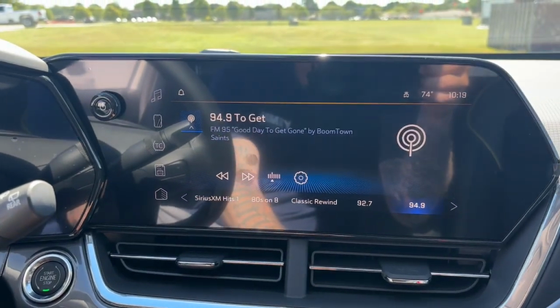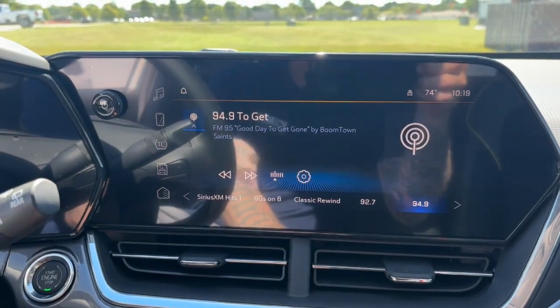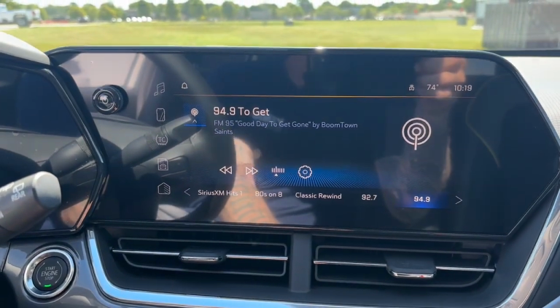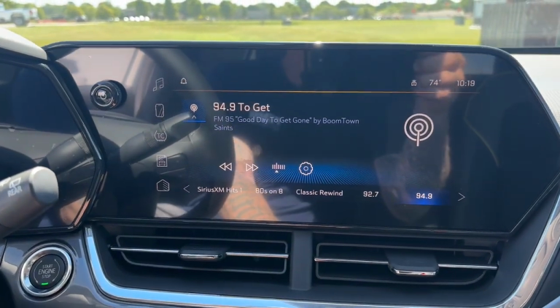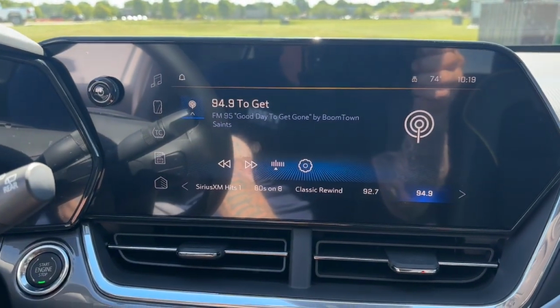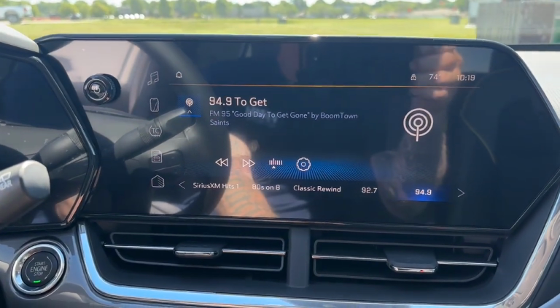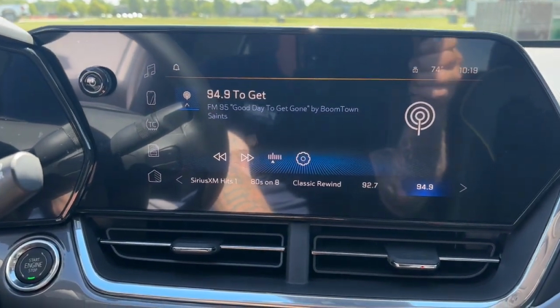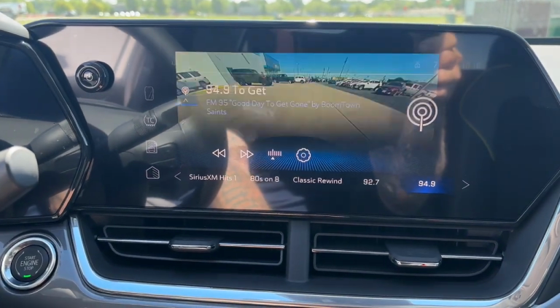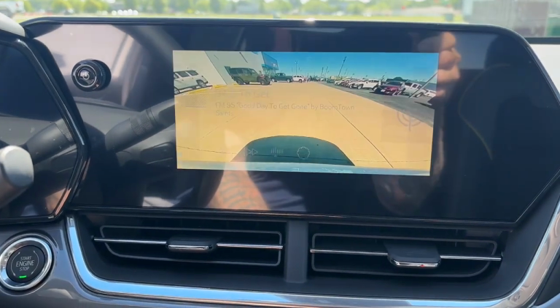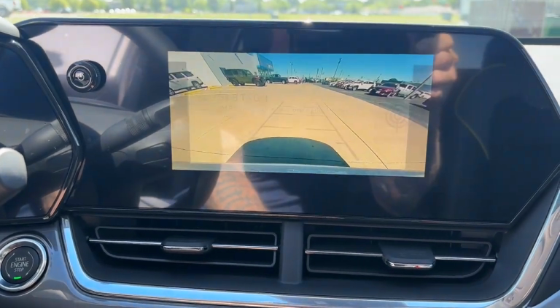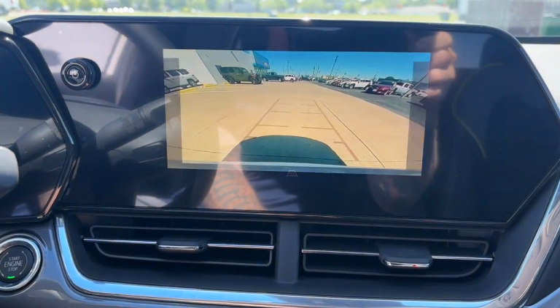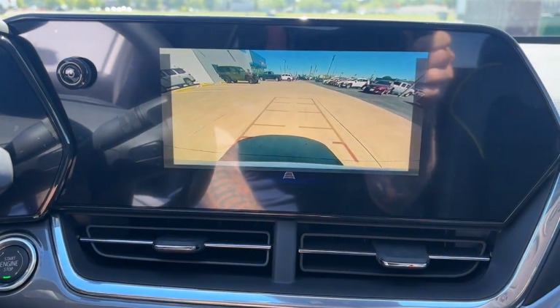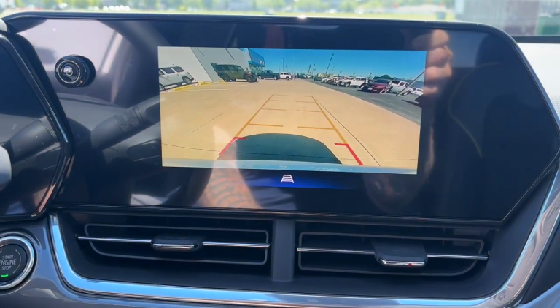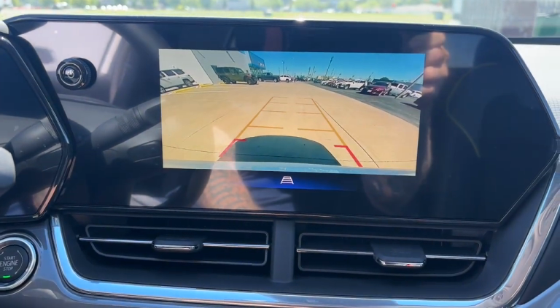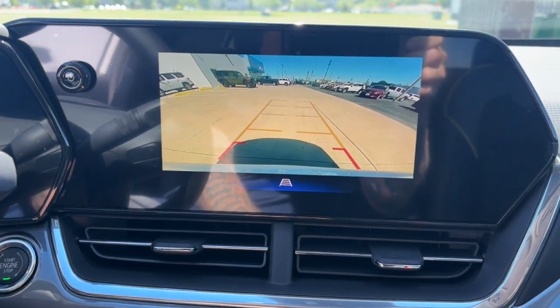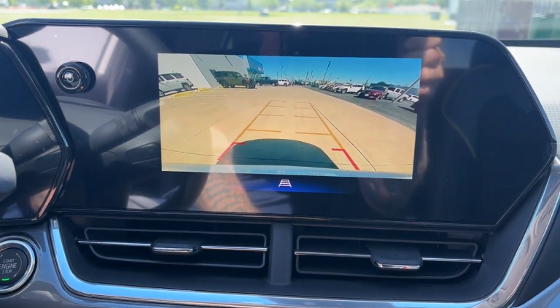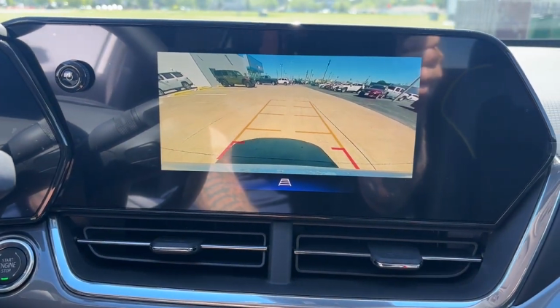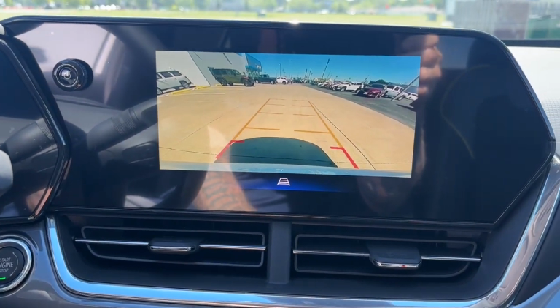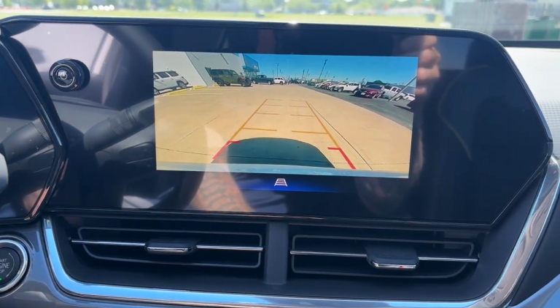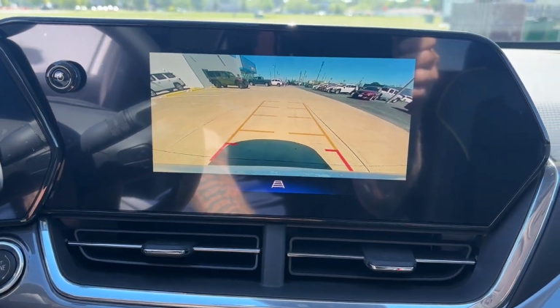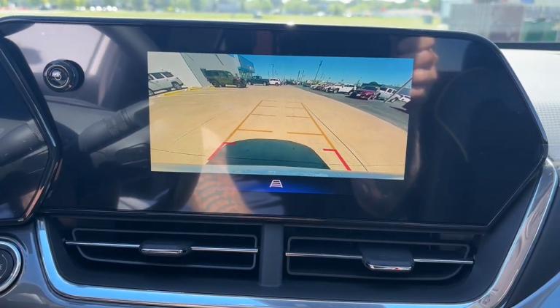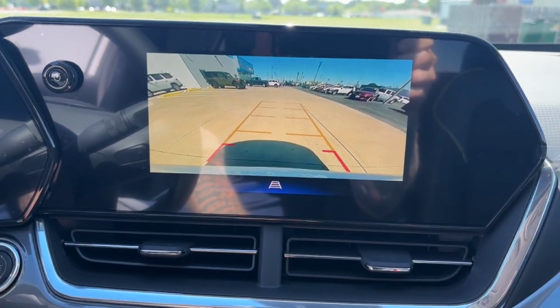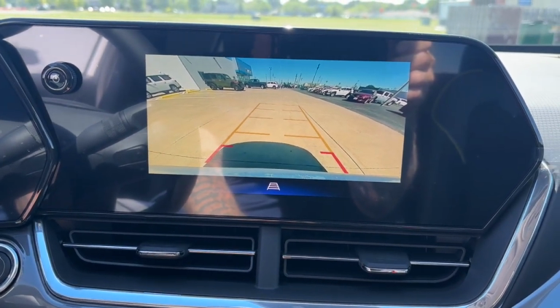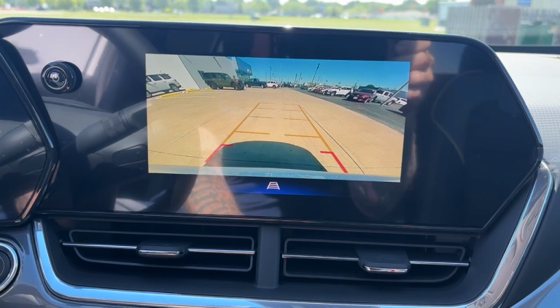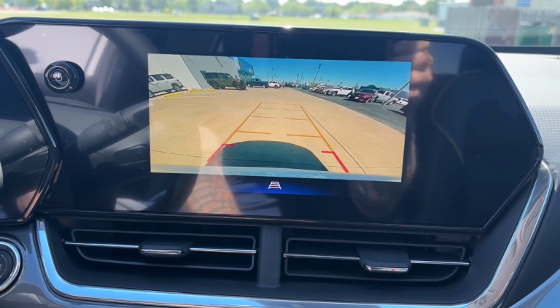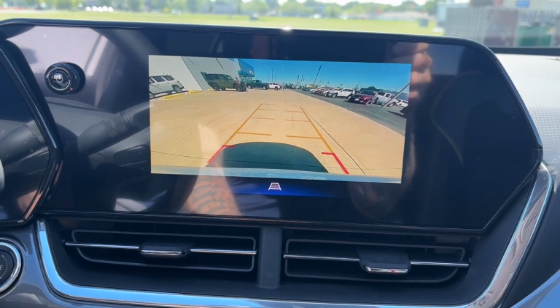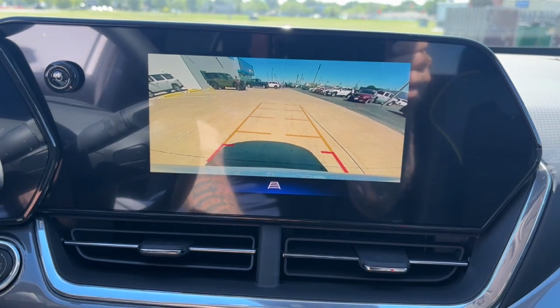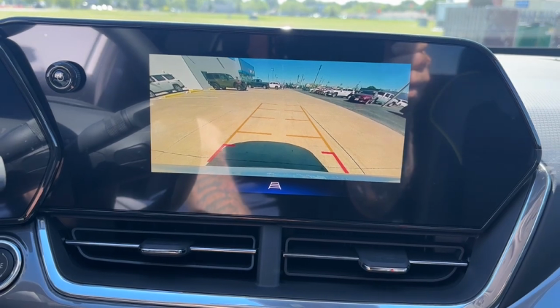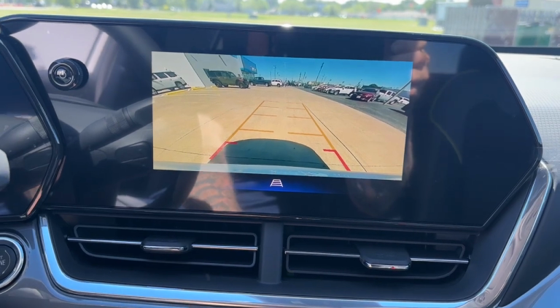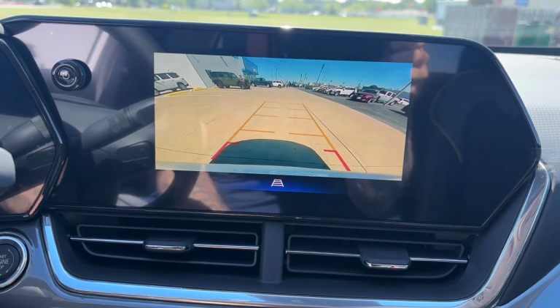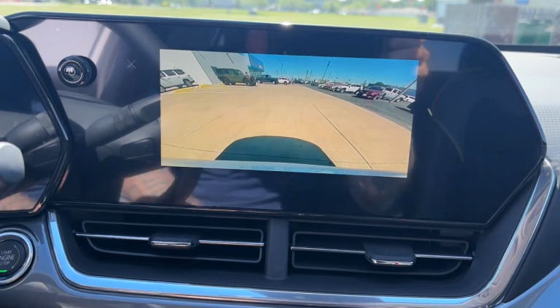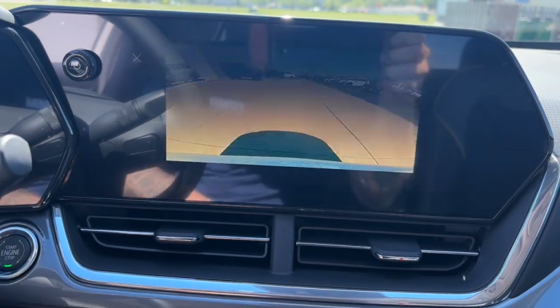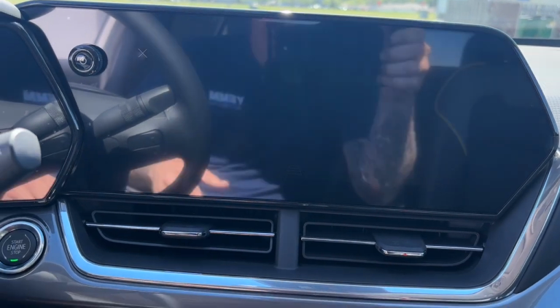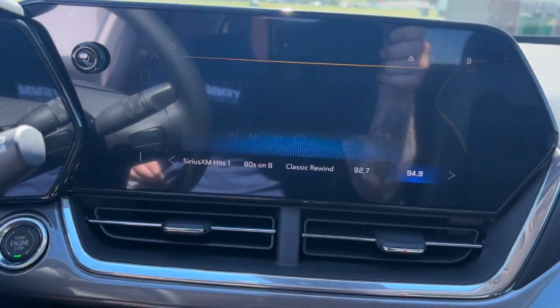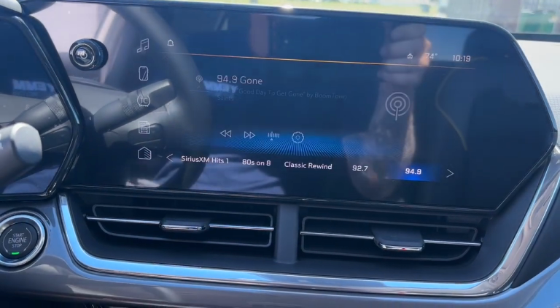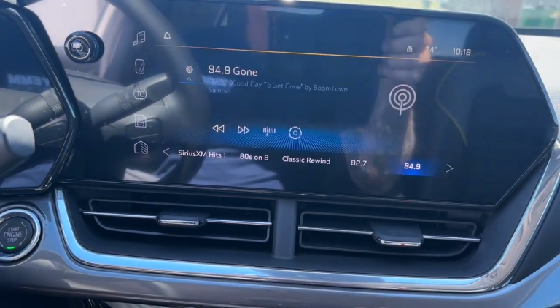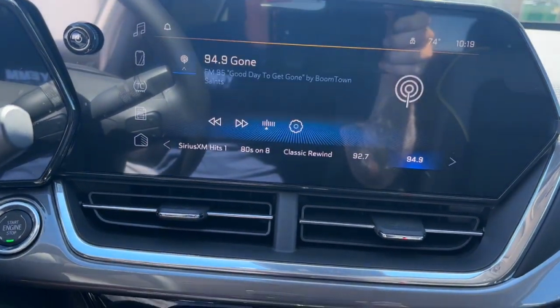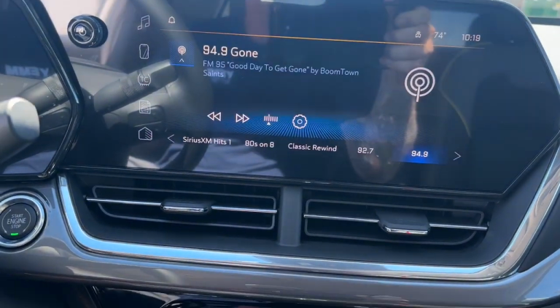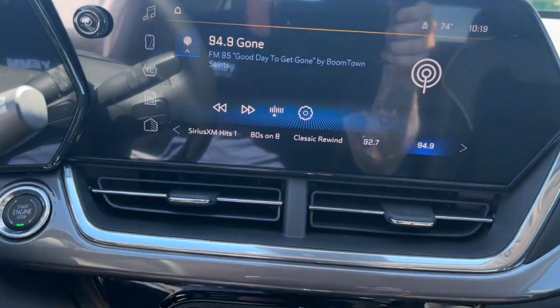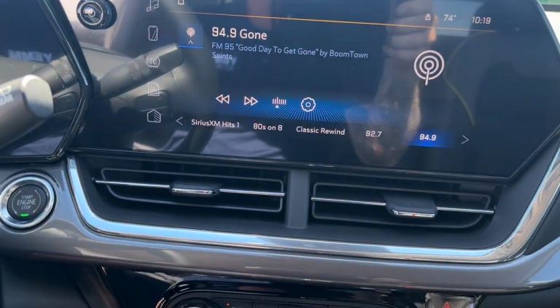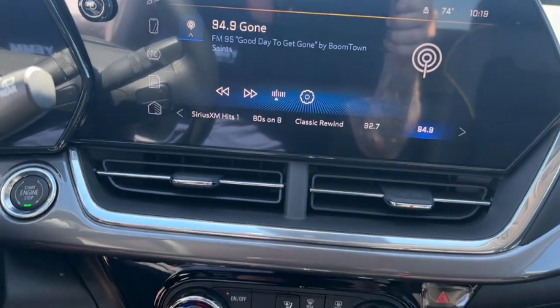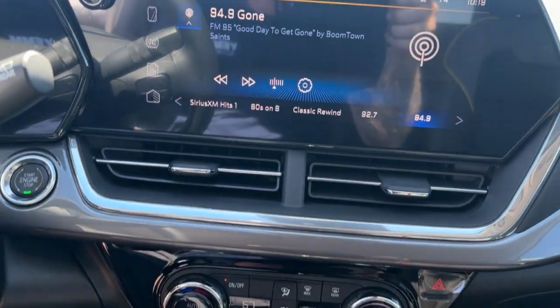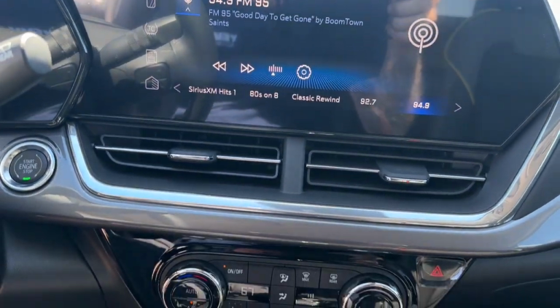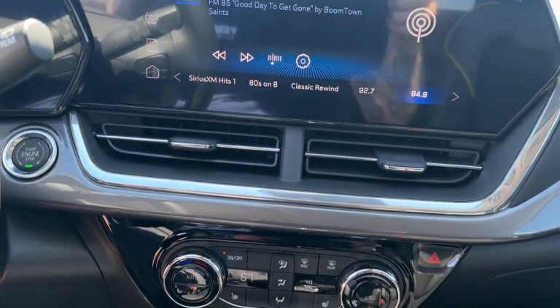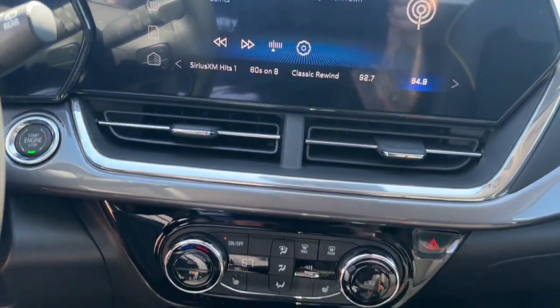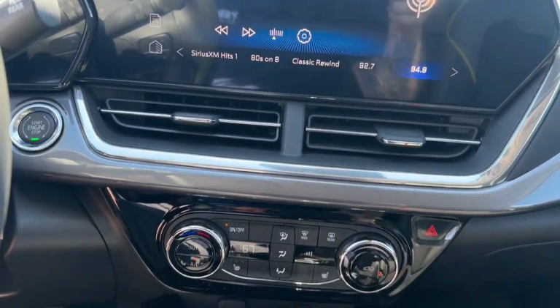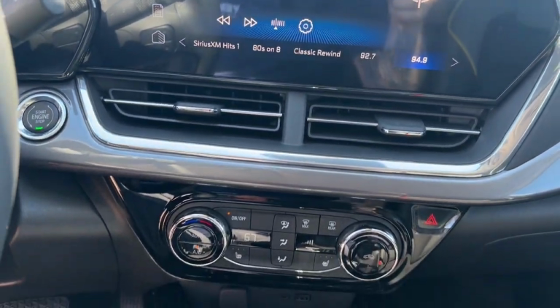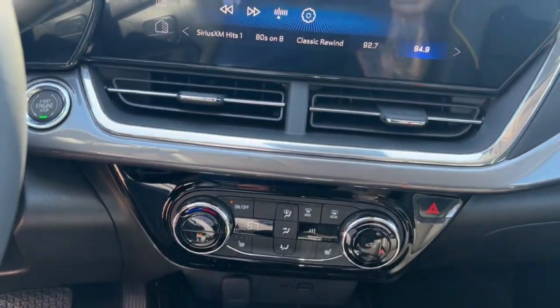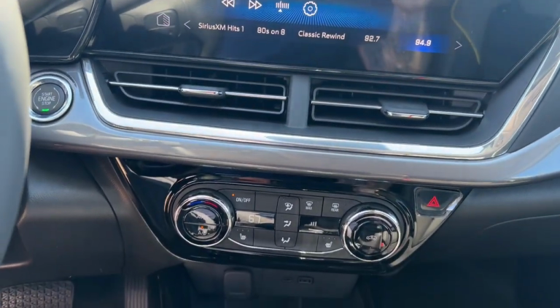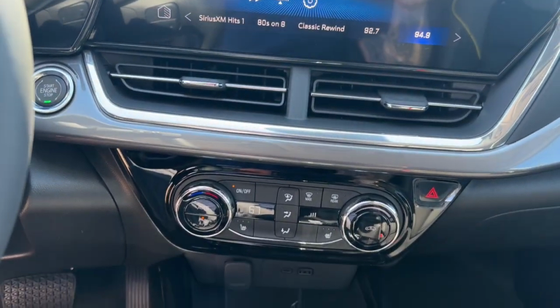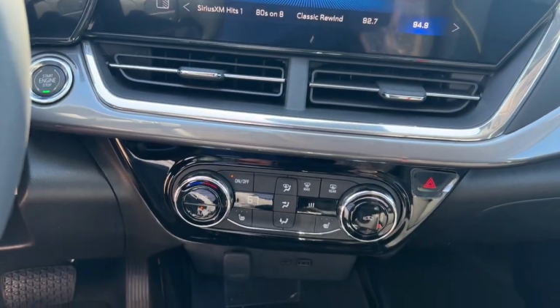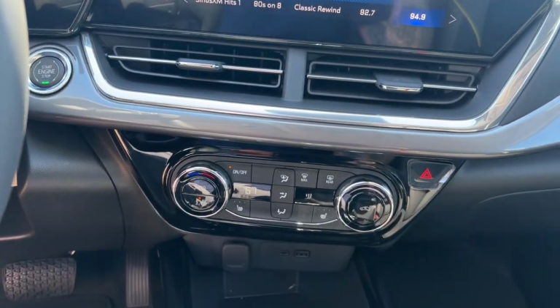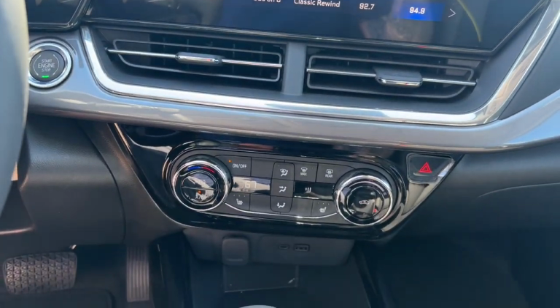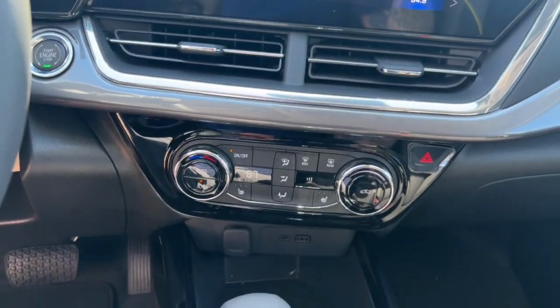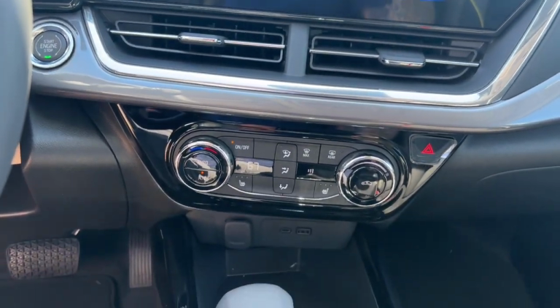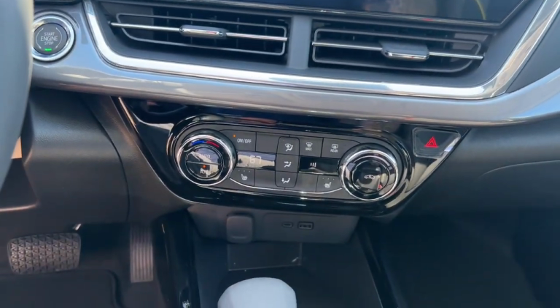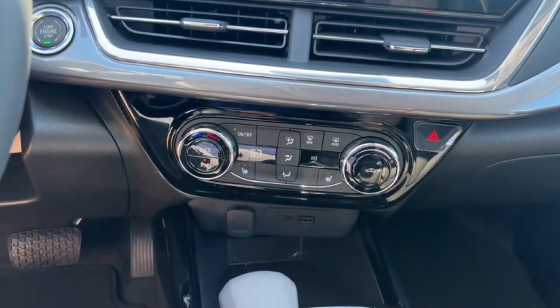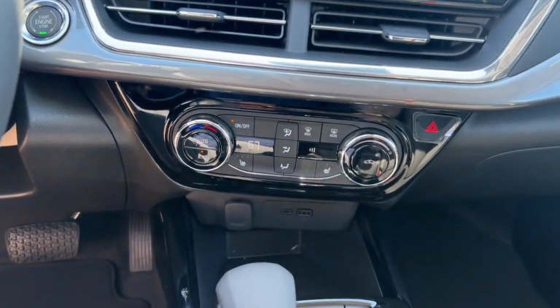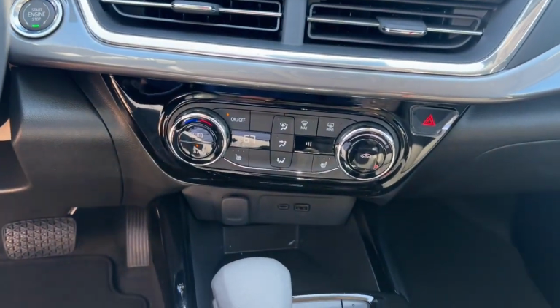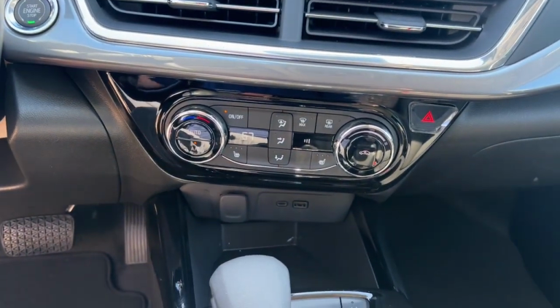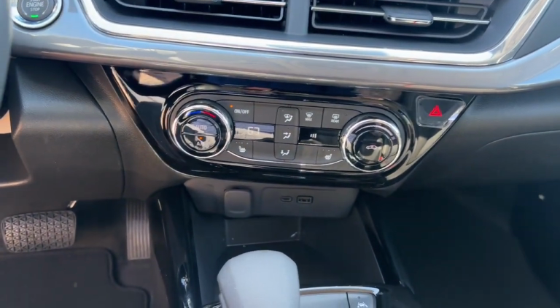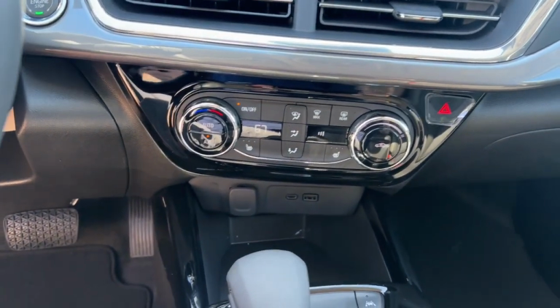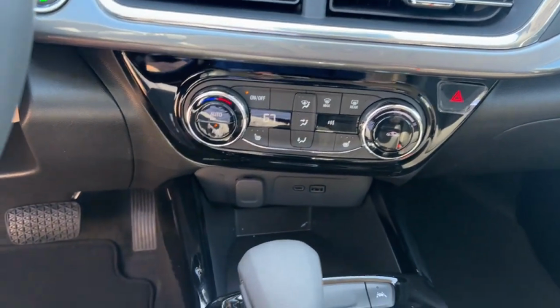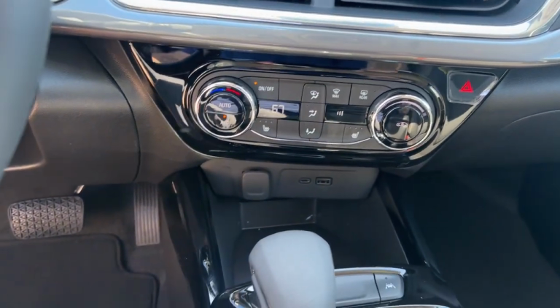Heated mirrors, adaptive cruise control, aluminum wheels. Keep it simple, safe, and fun with the Trax. Drive it today.